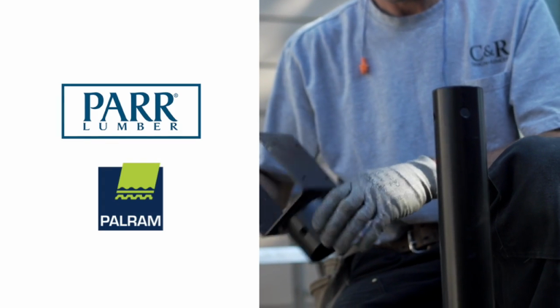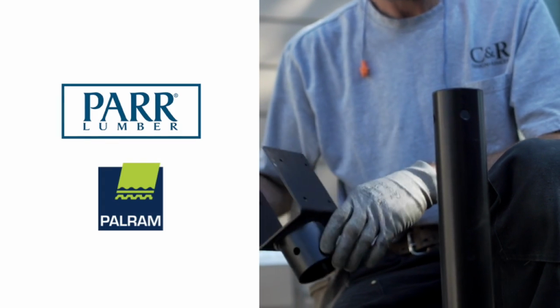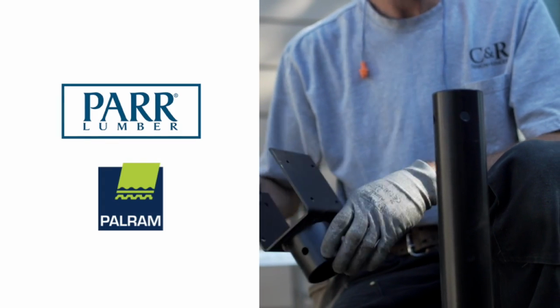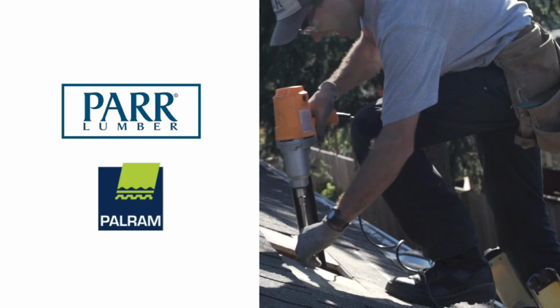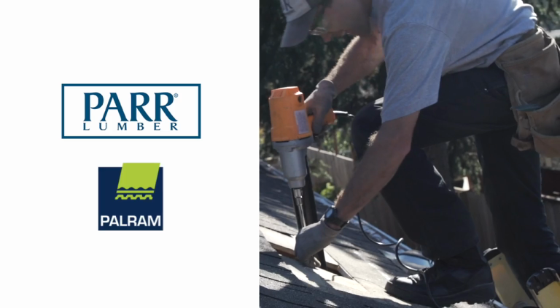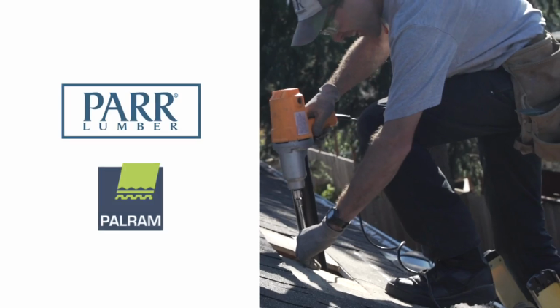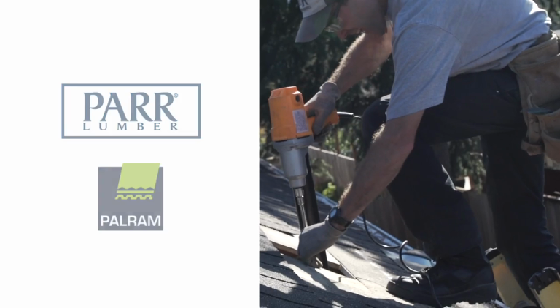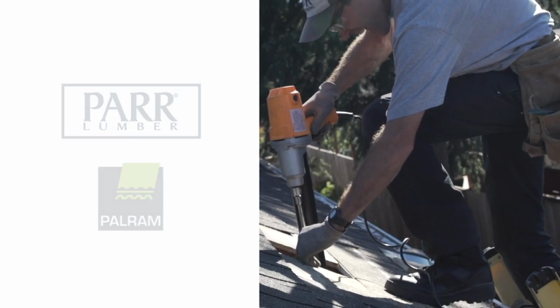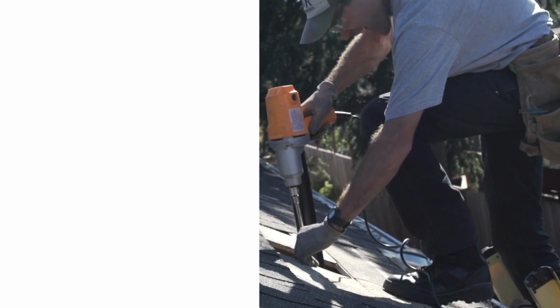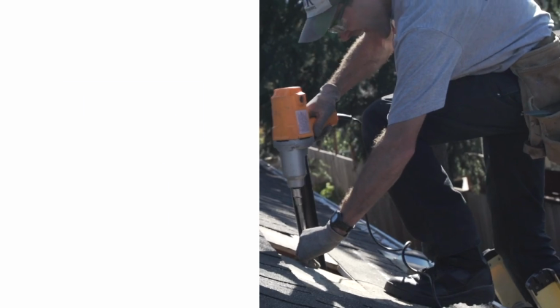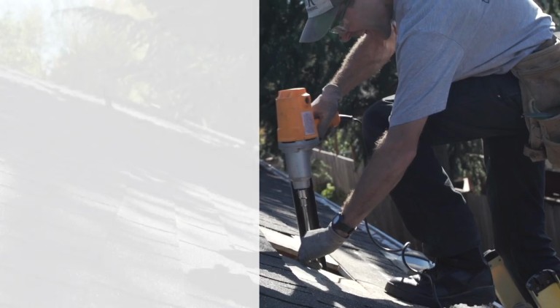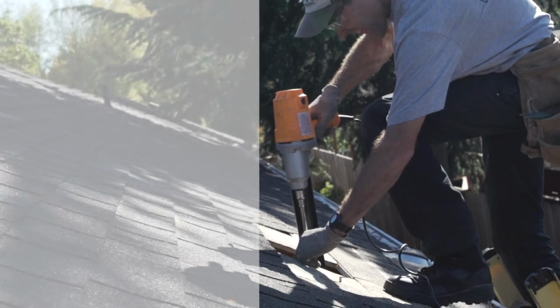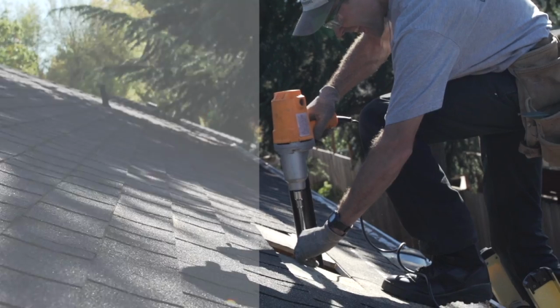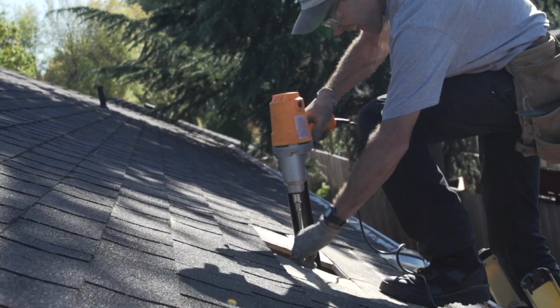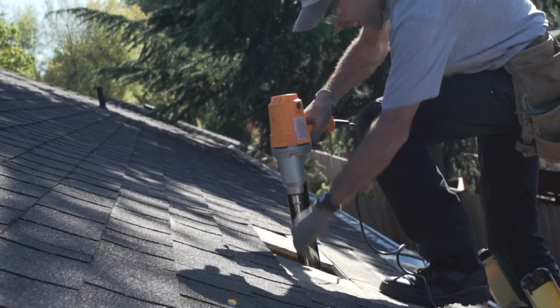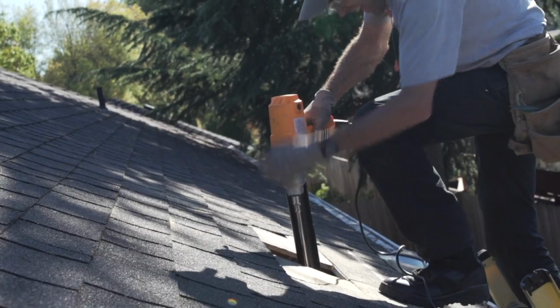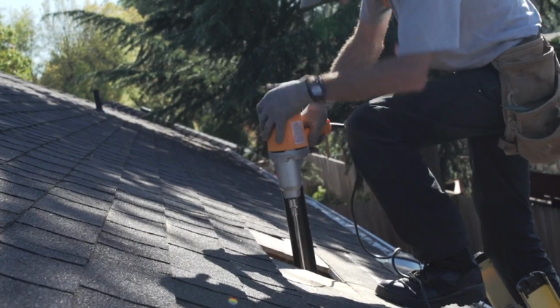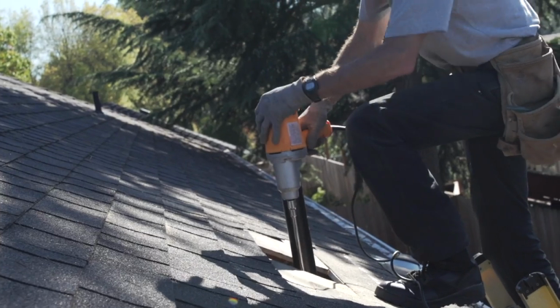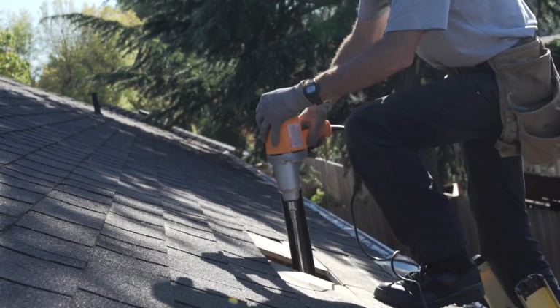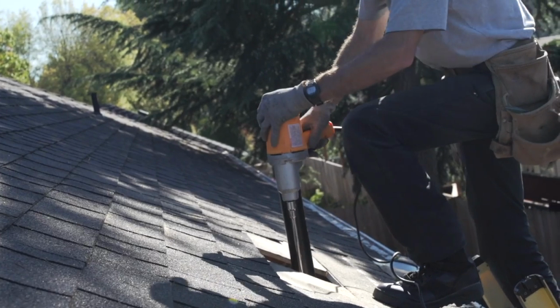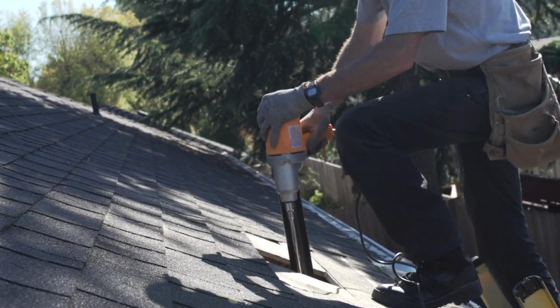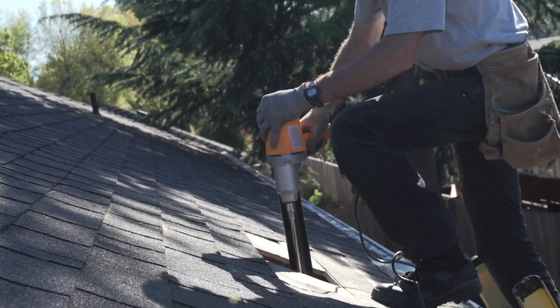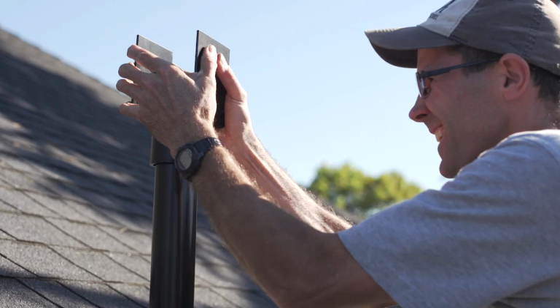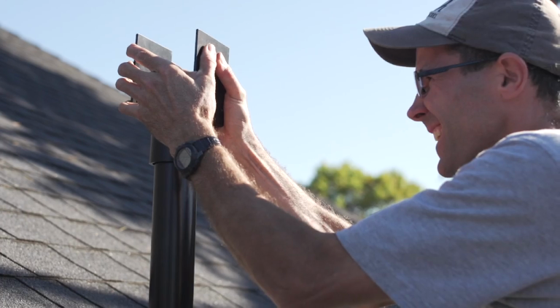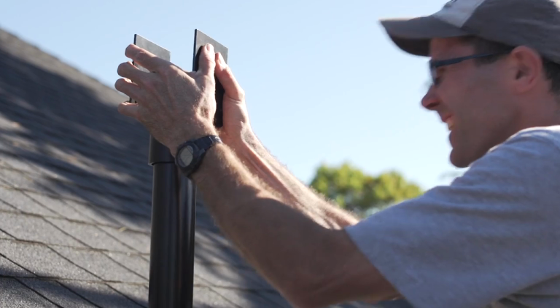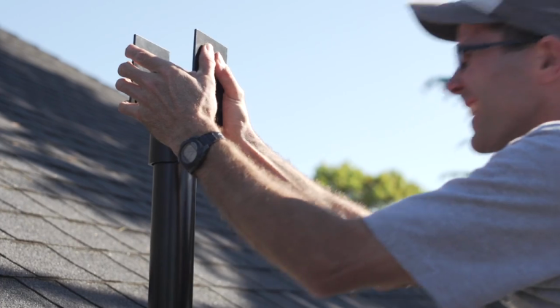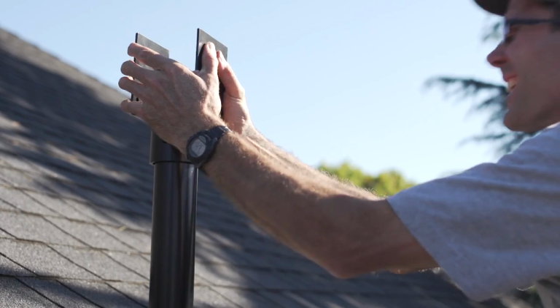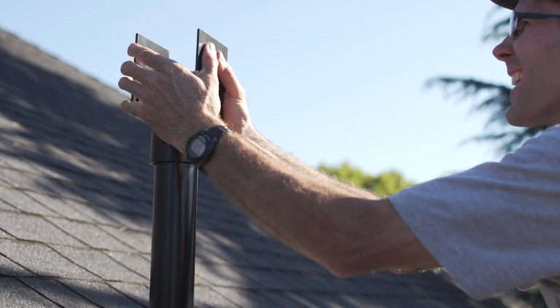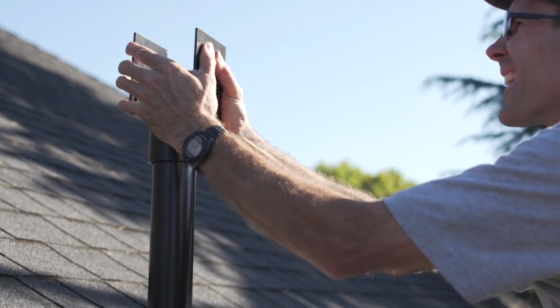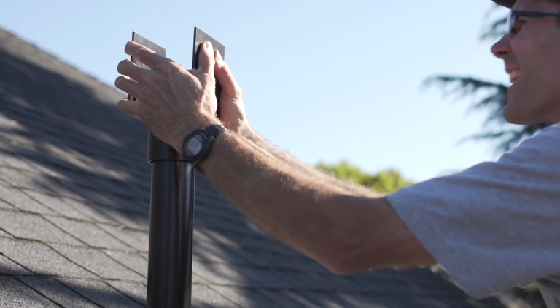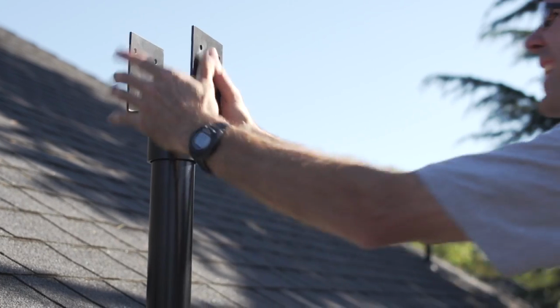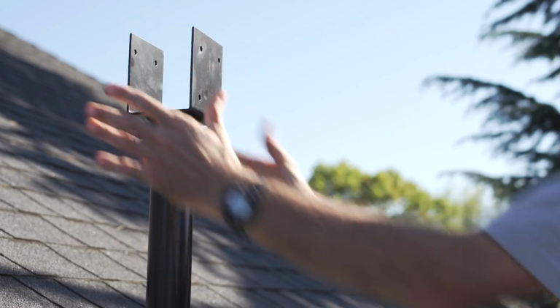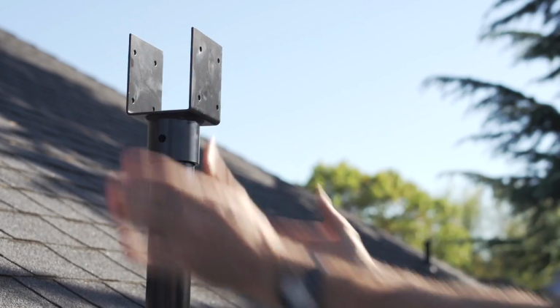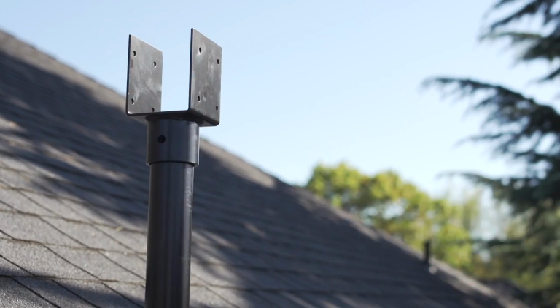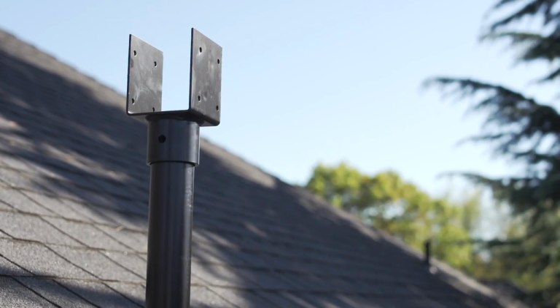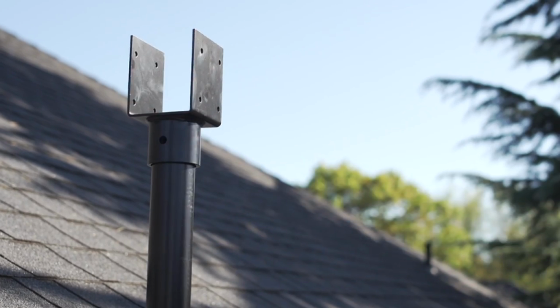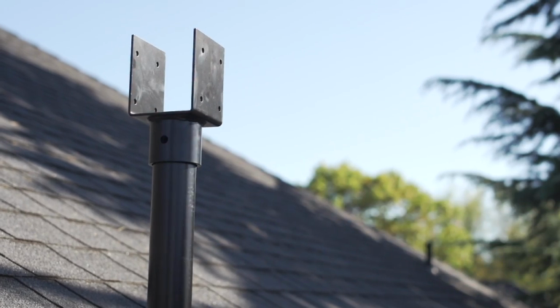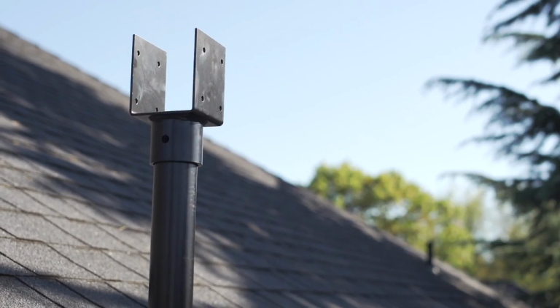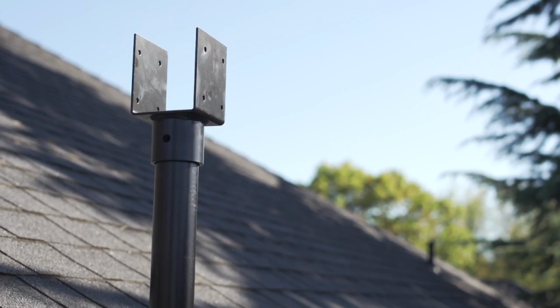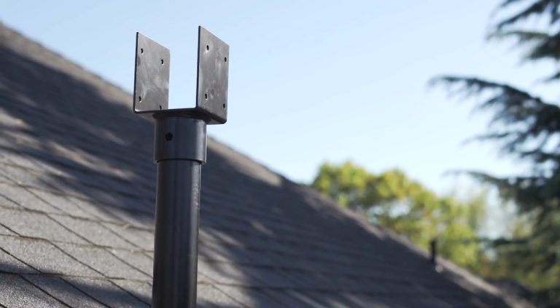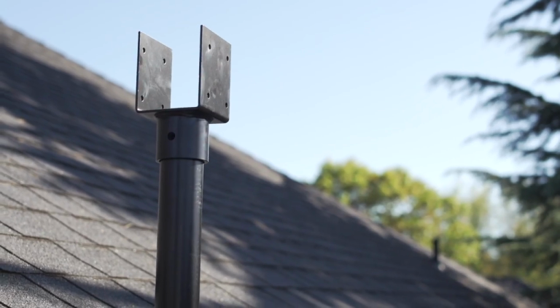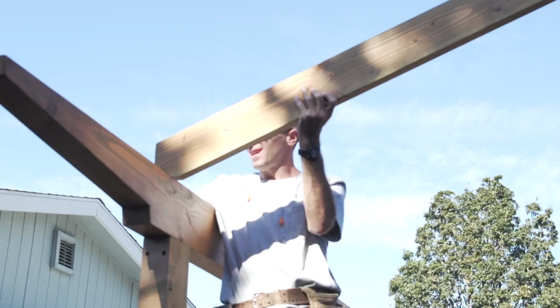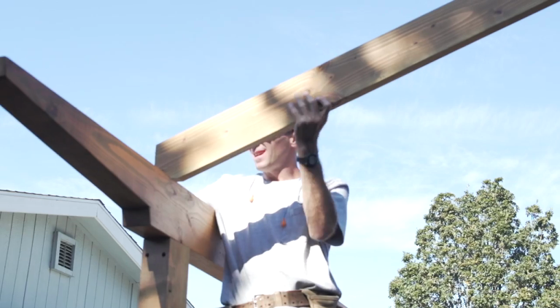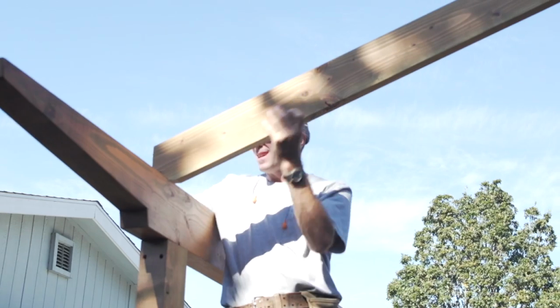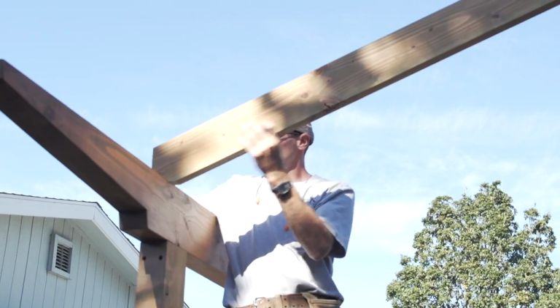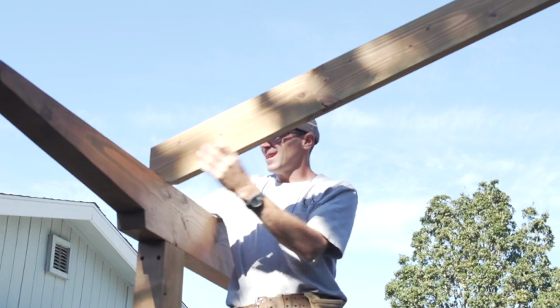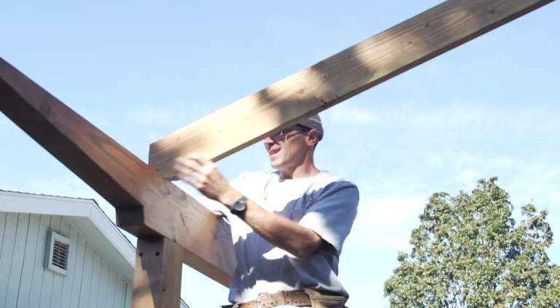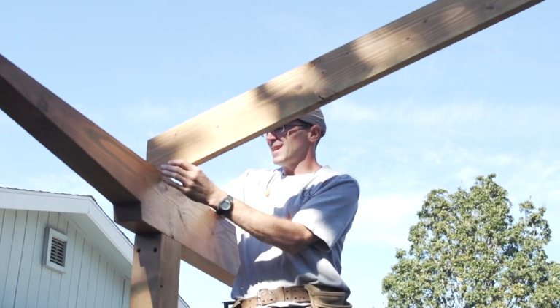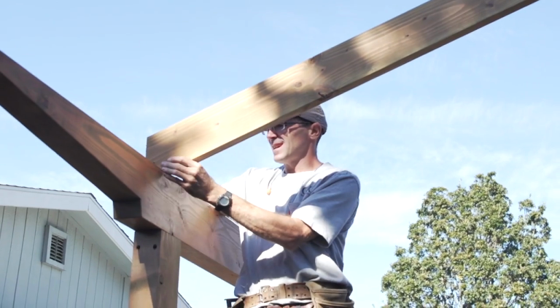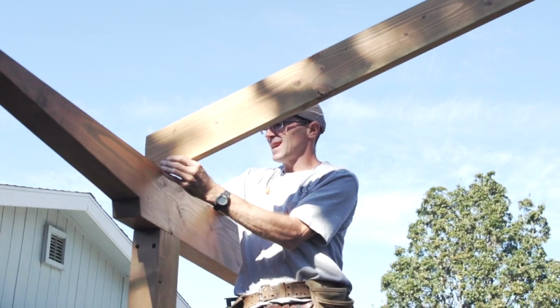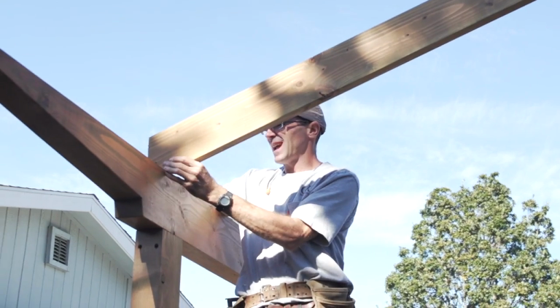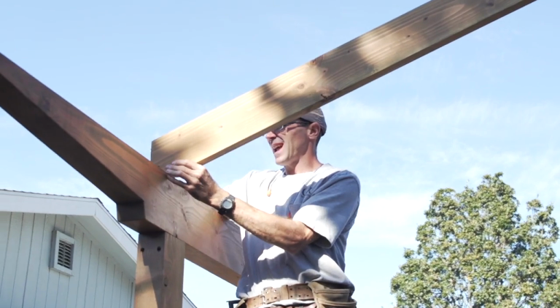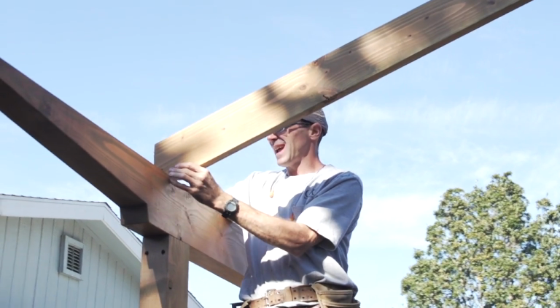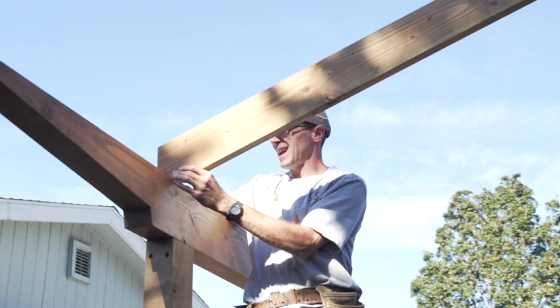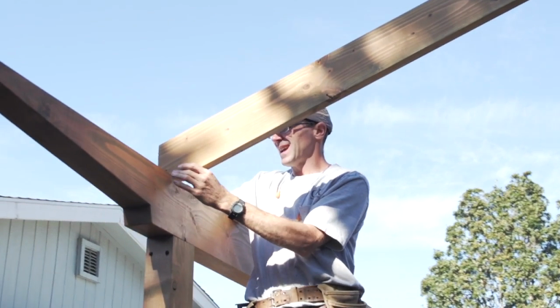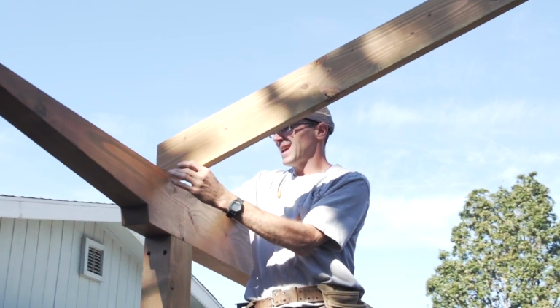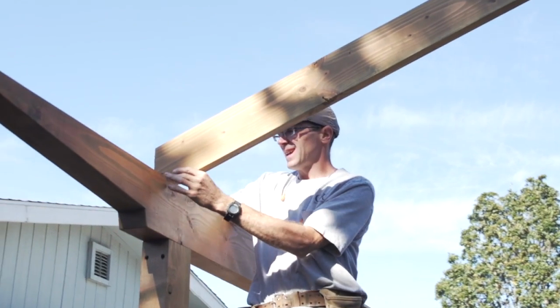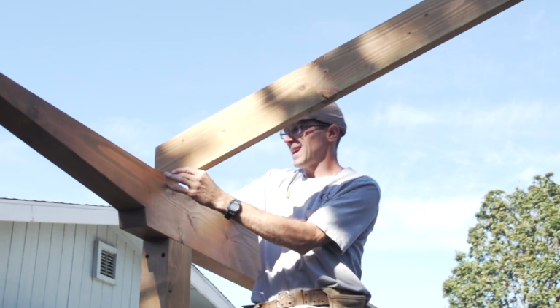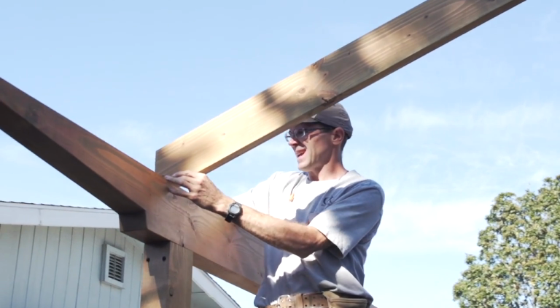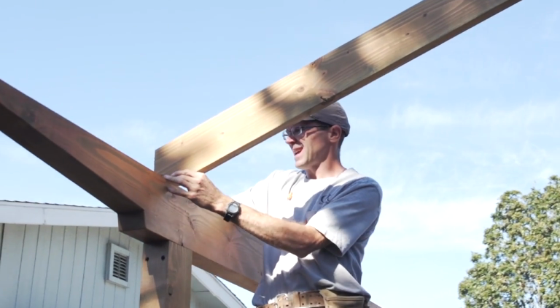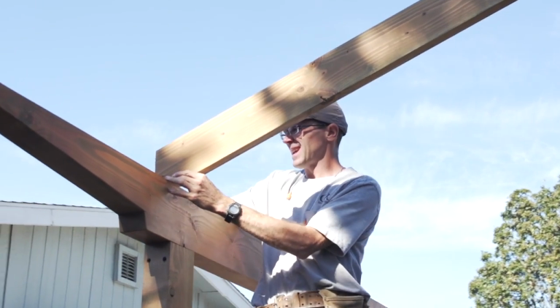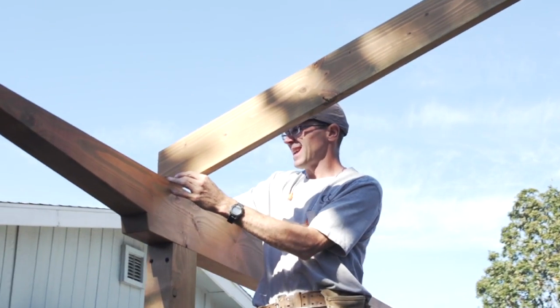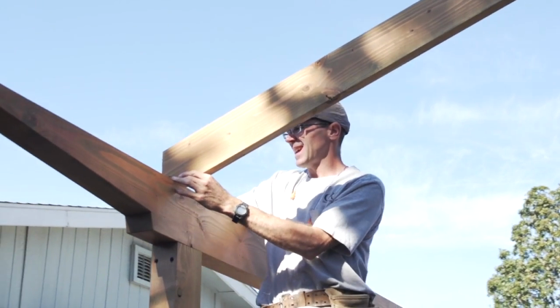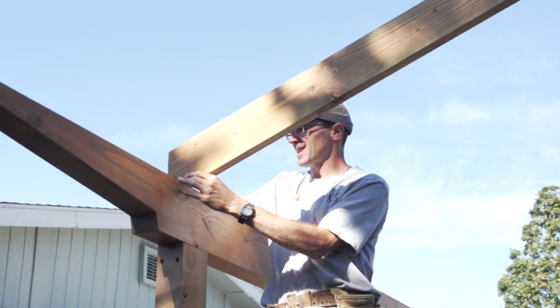In the next few minutes we're going to show you how easy it is to install the Skylift hardware and get our supports in place for our patio cover. Let's get to it!